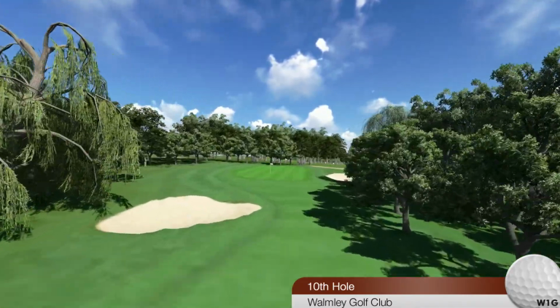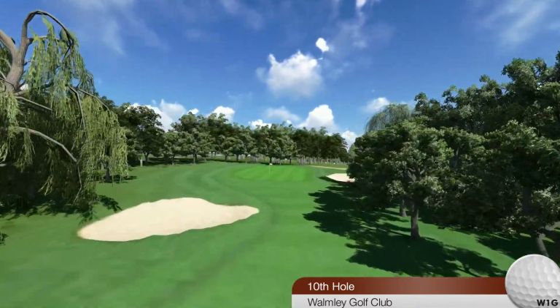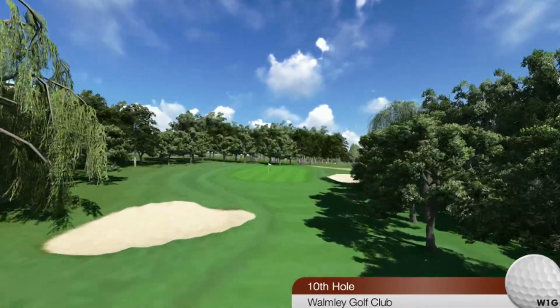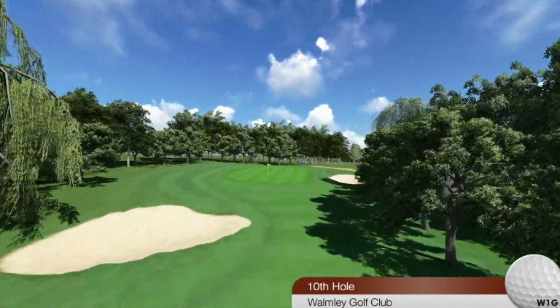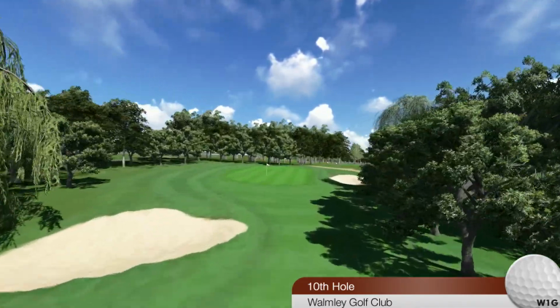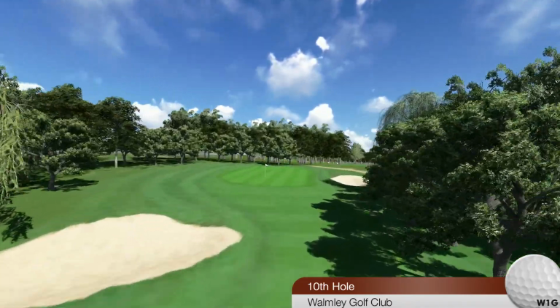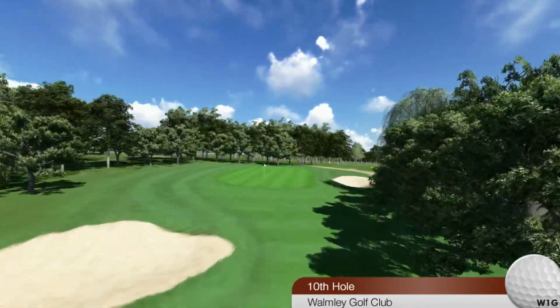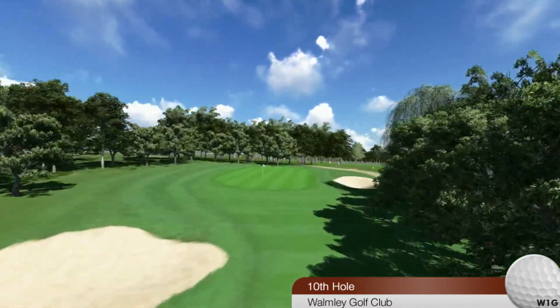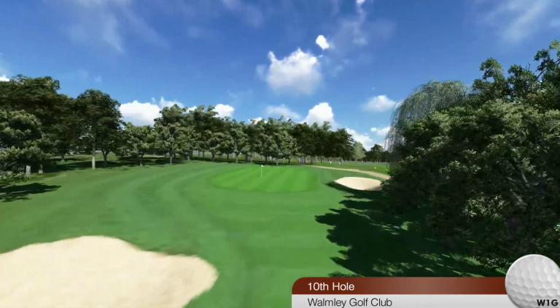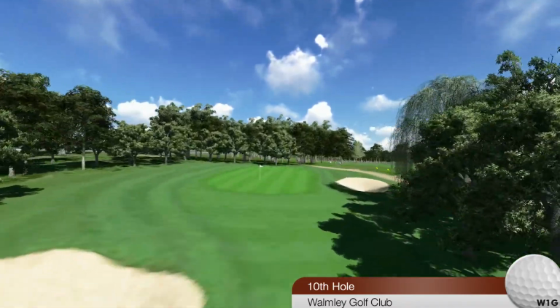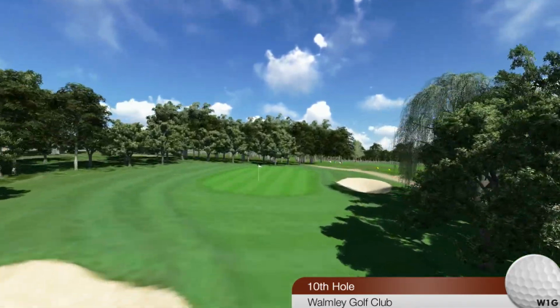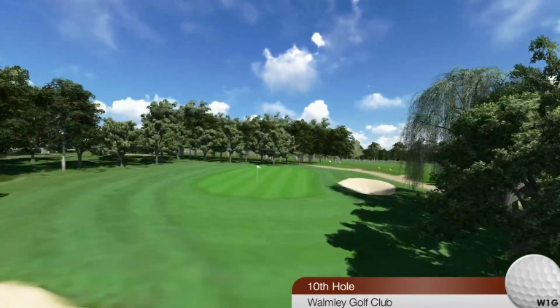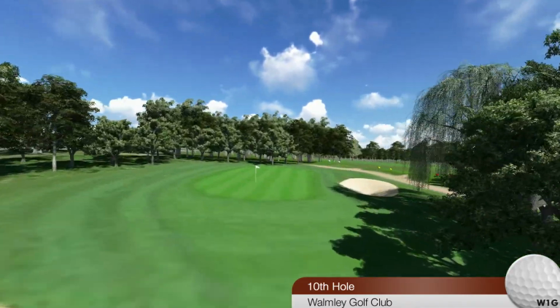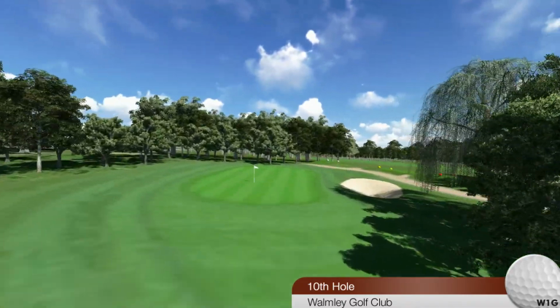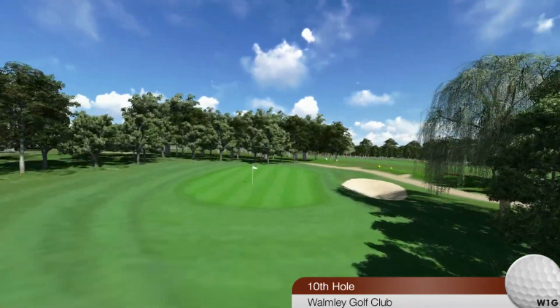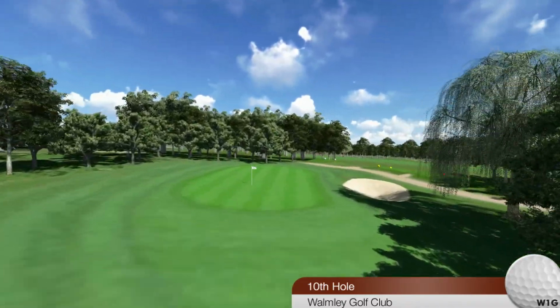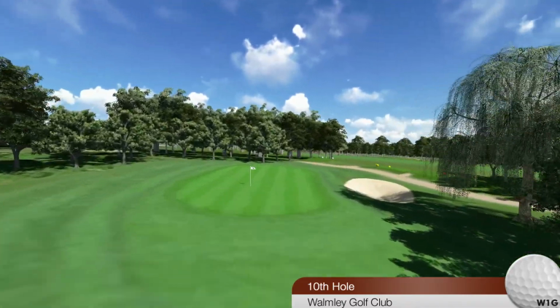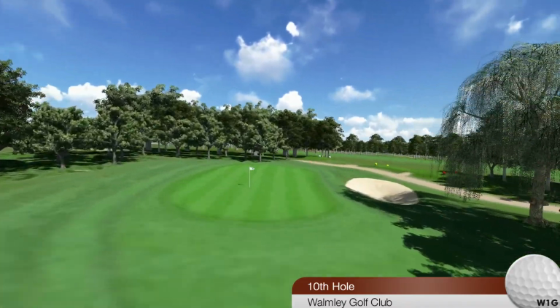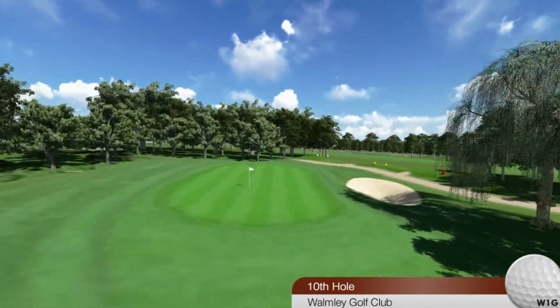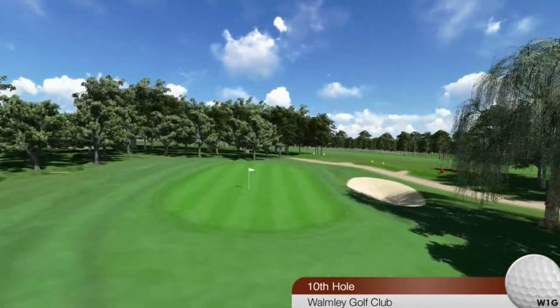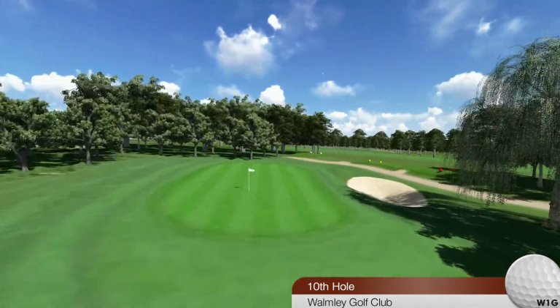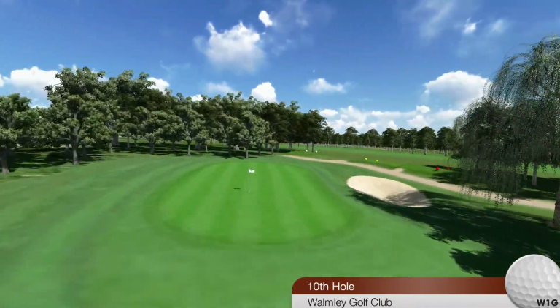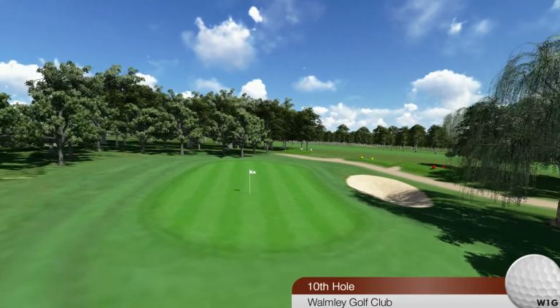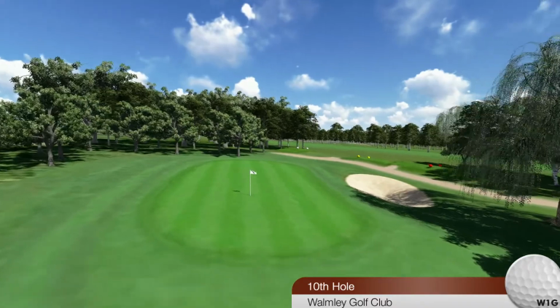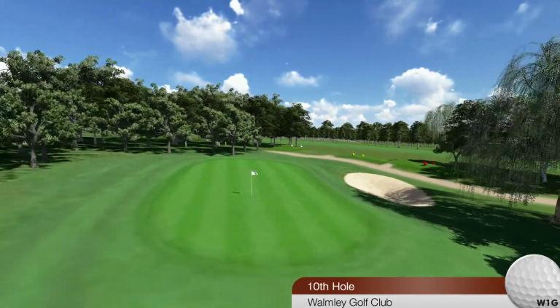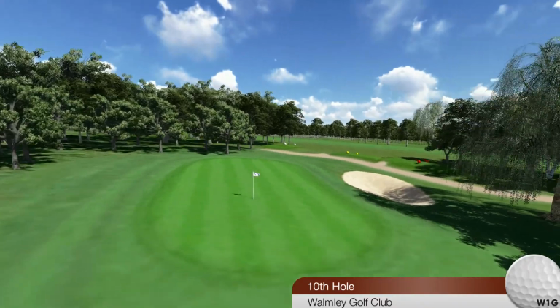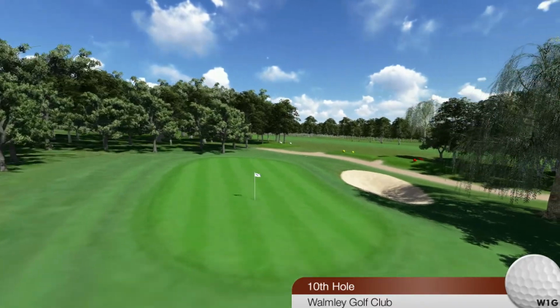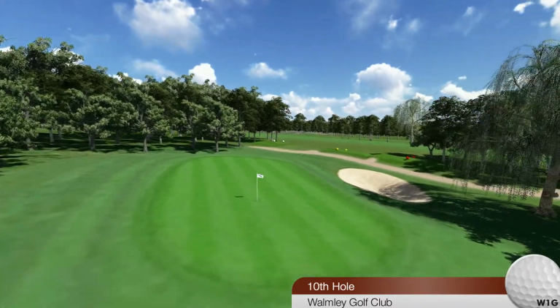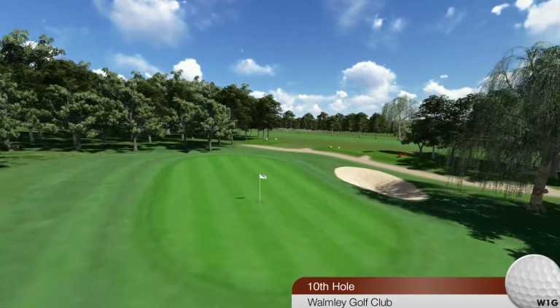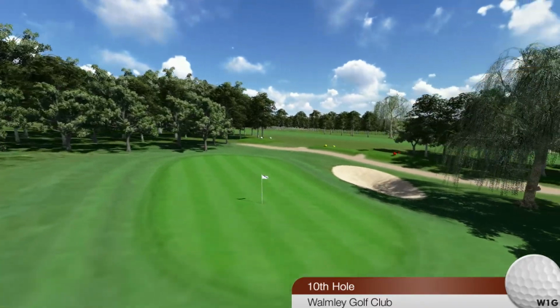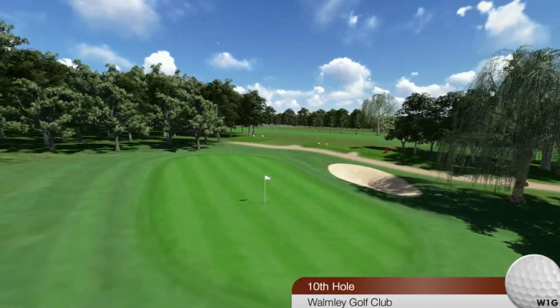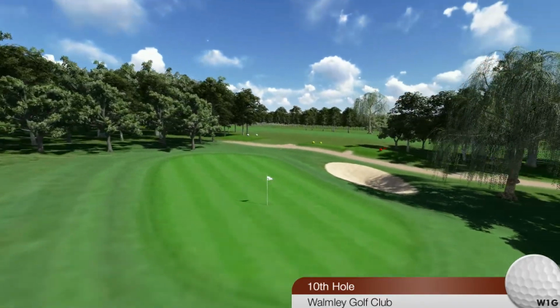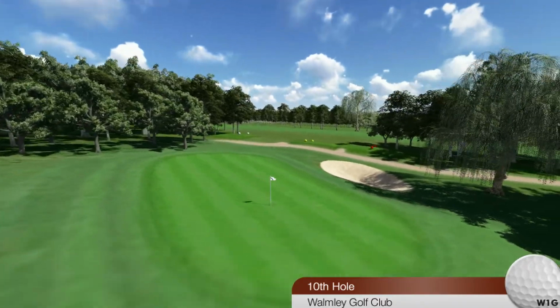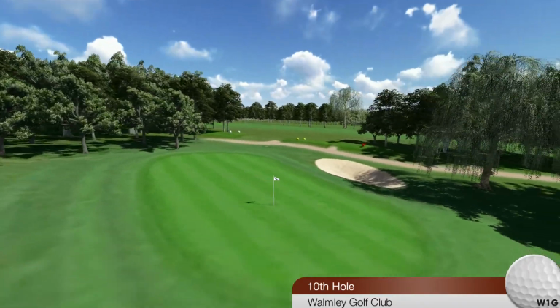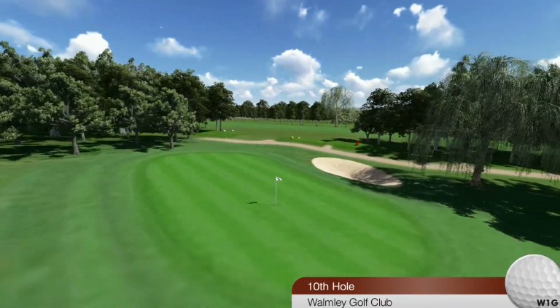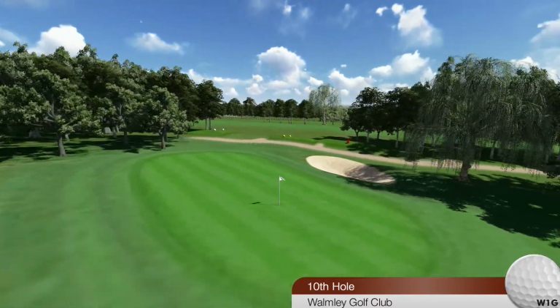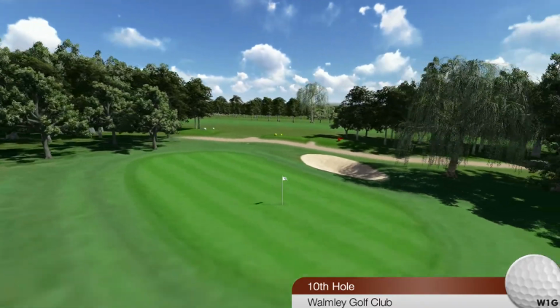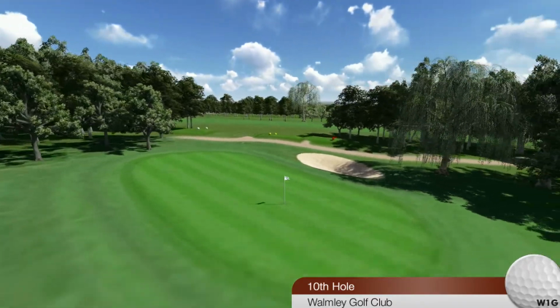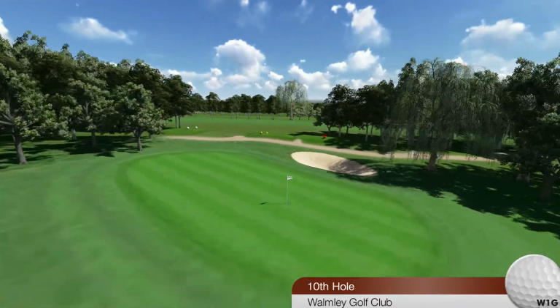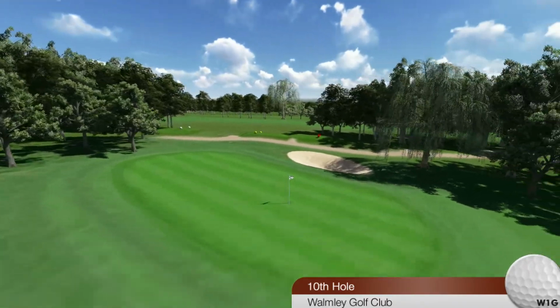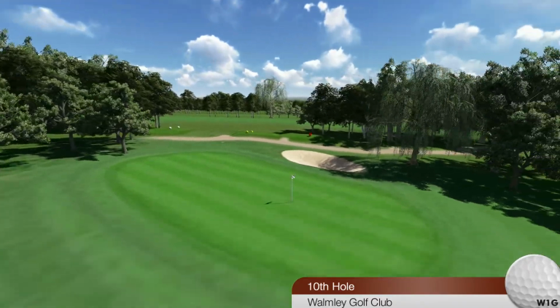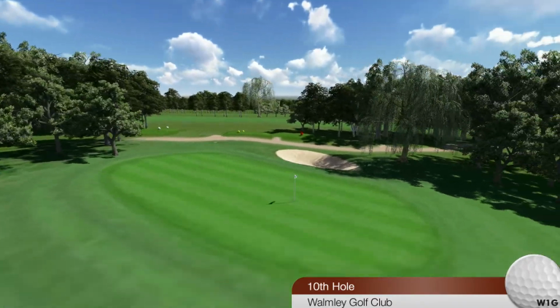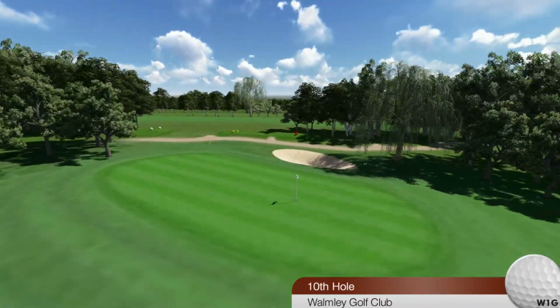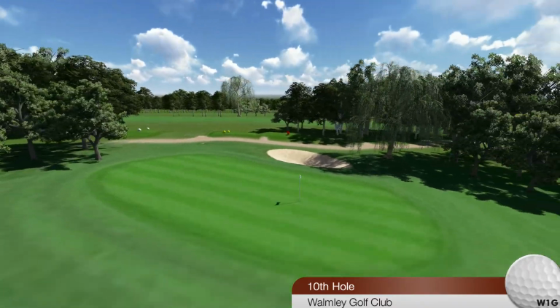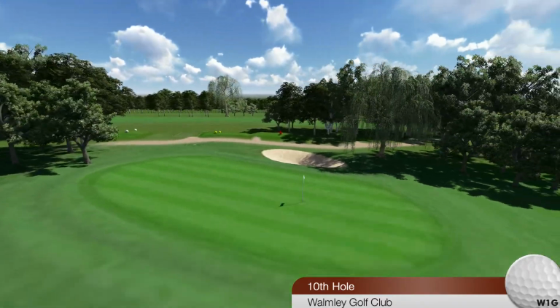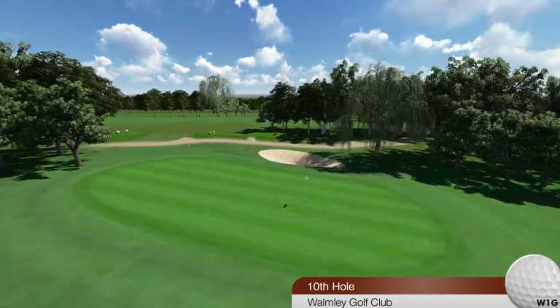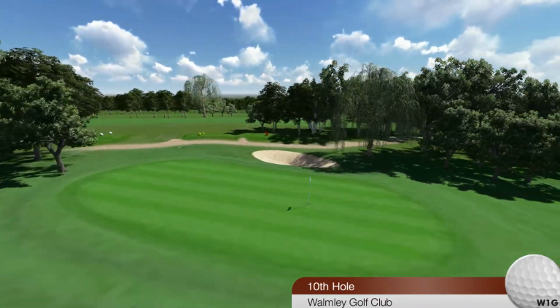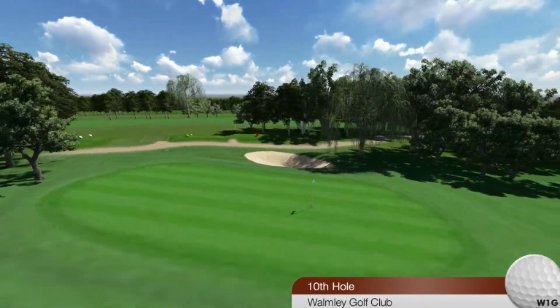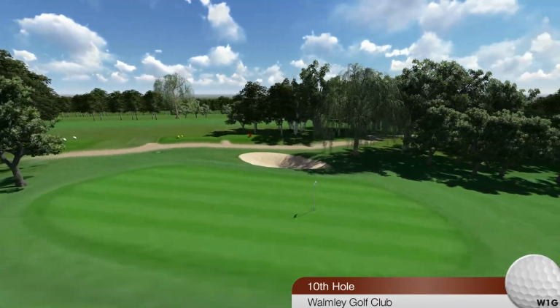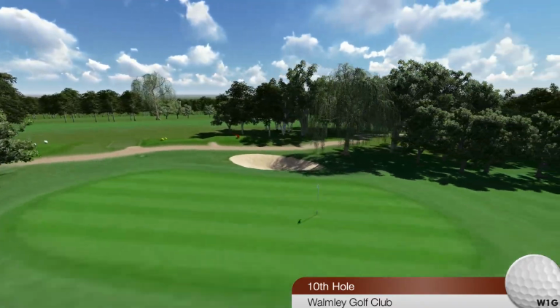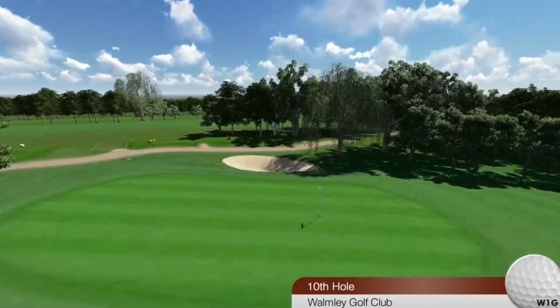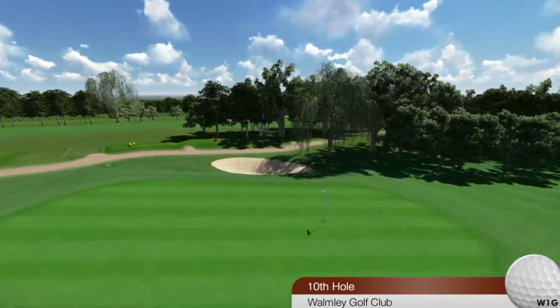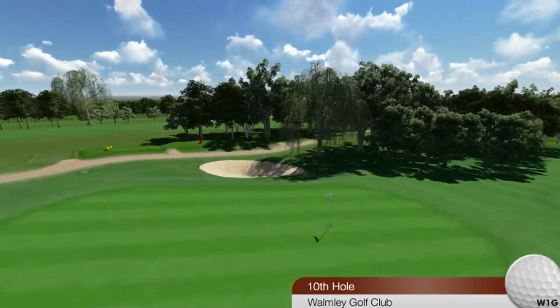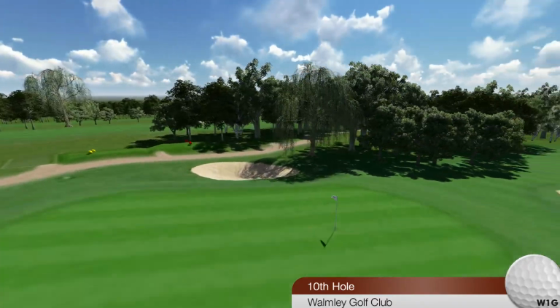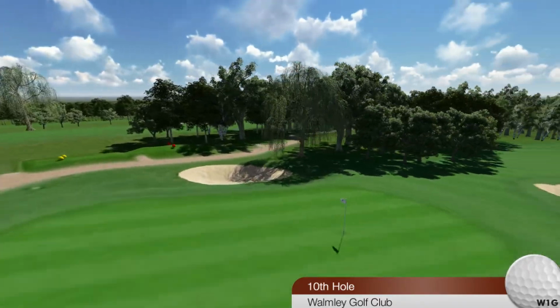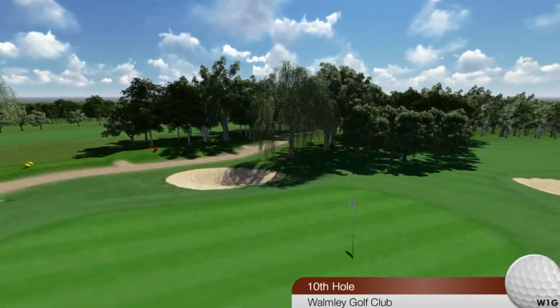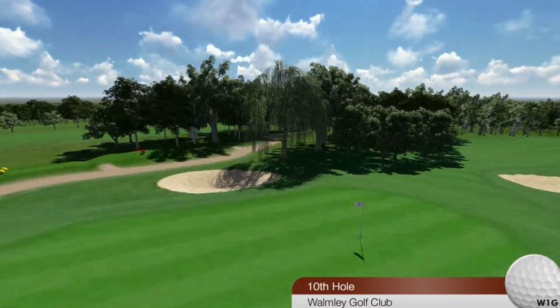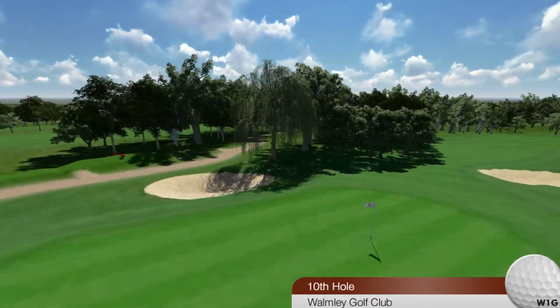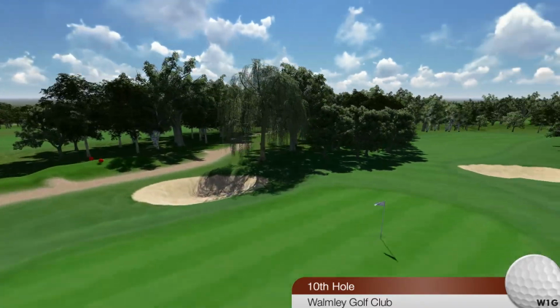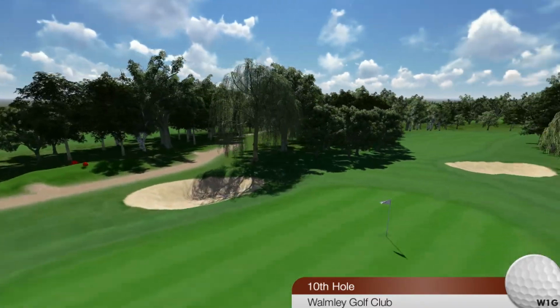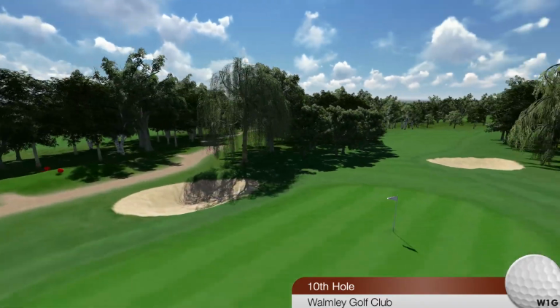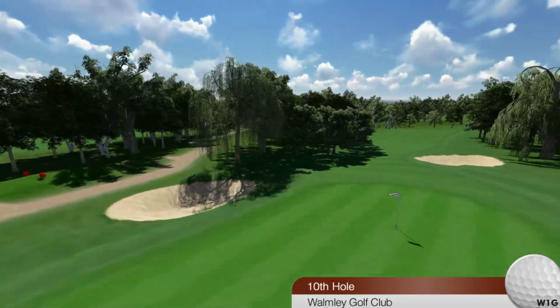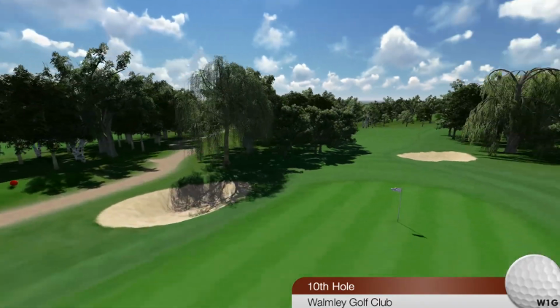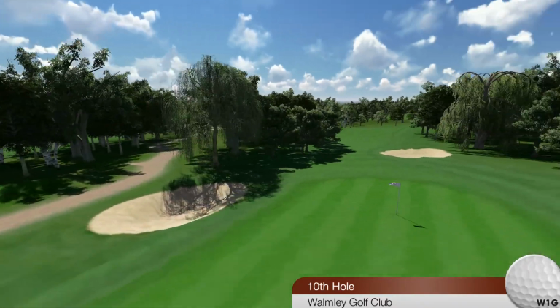Your club selection for this second shot must also be spot on, as any putt from above the flag will be very tricky.